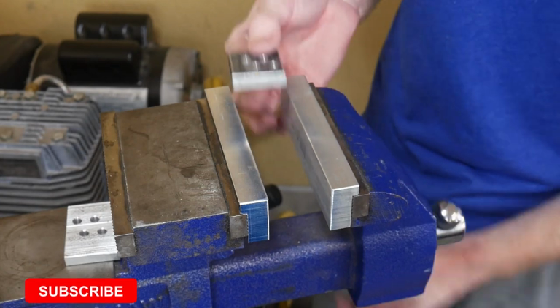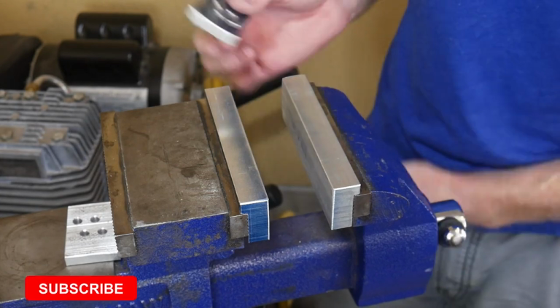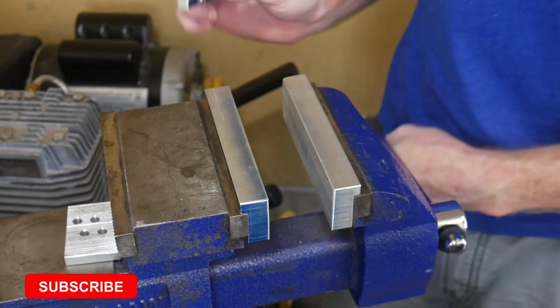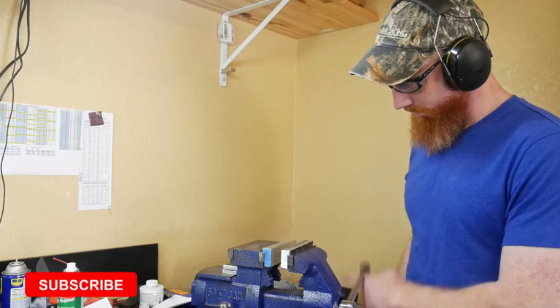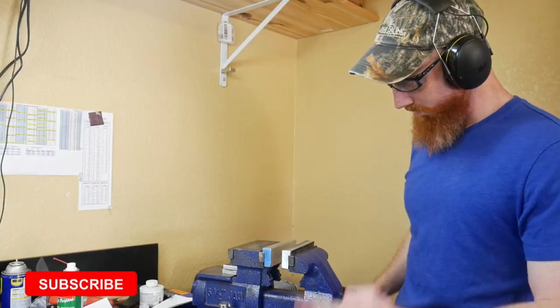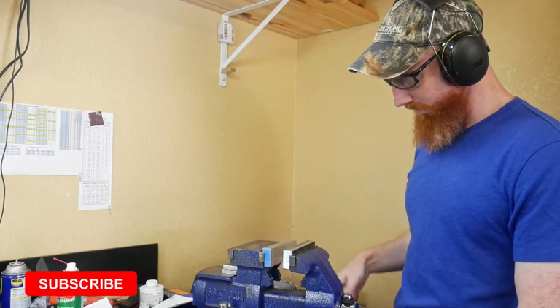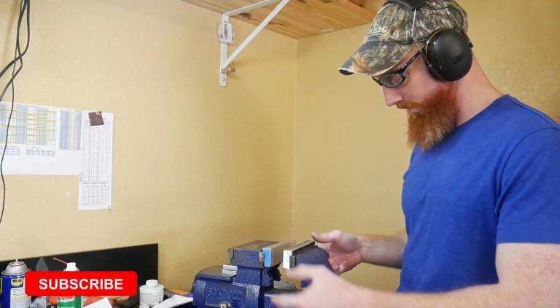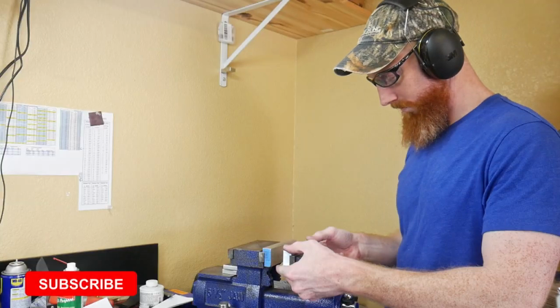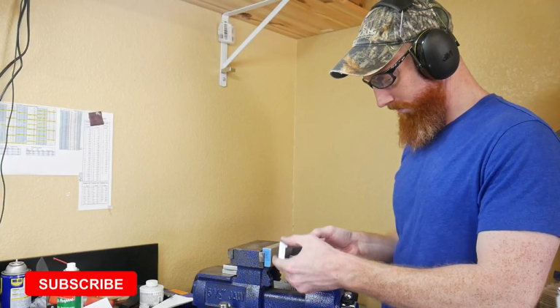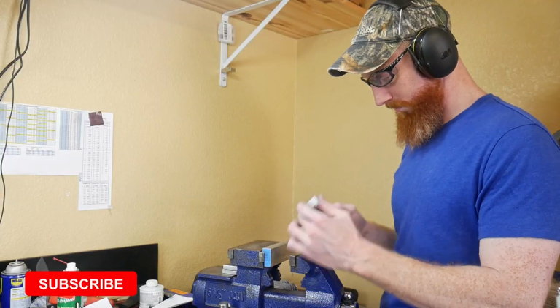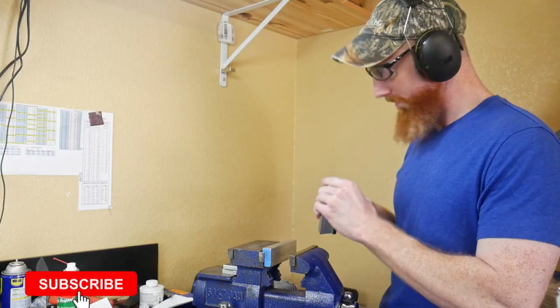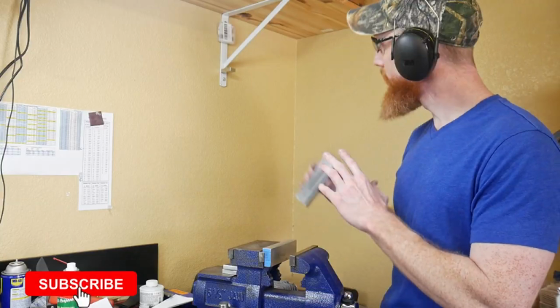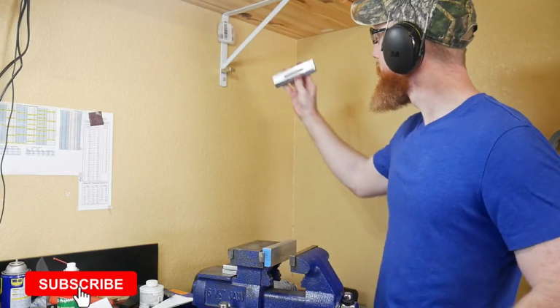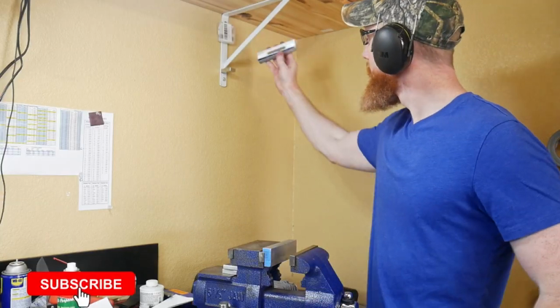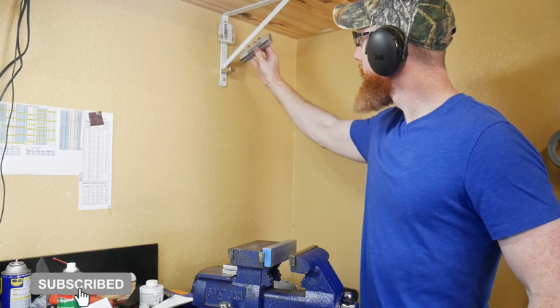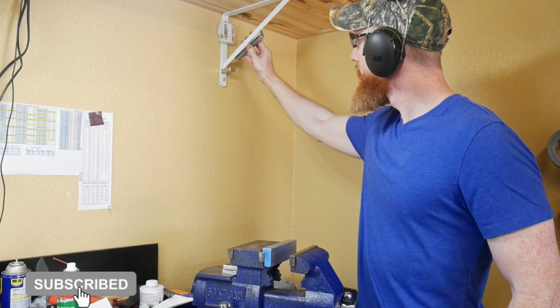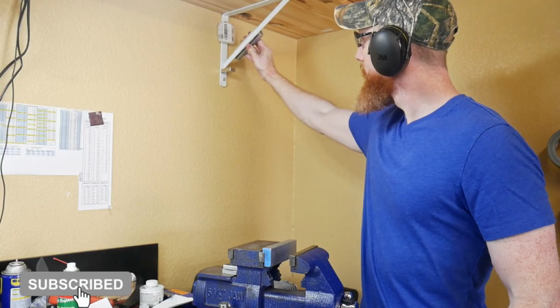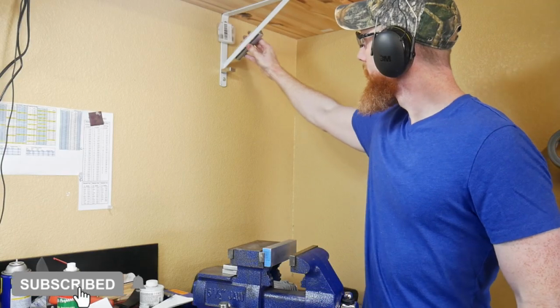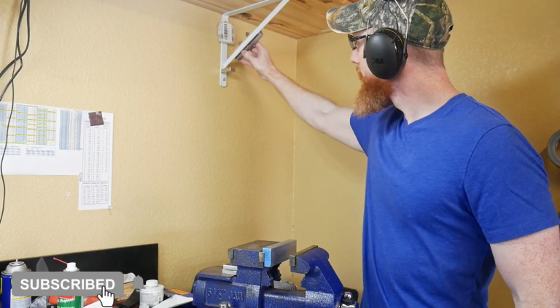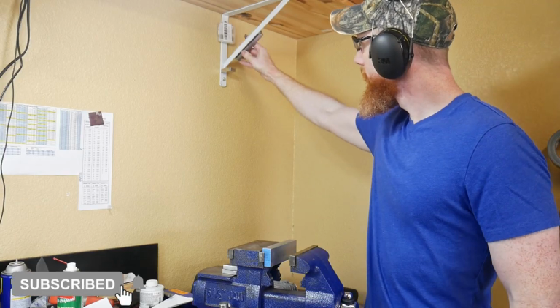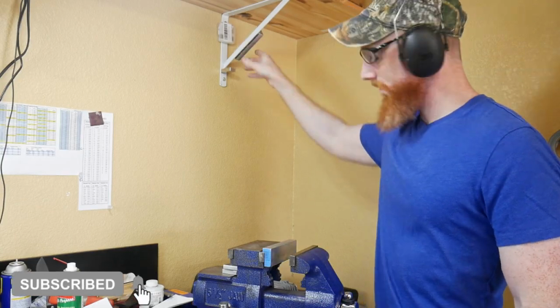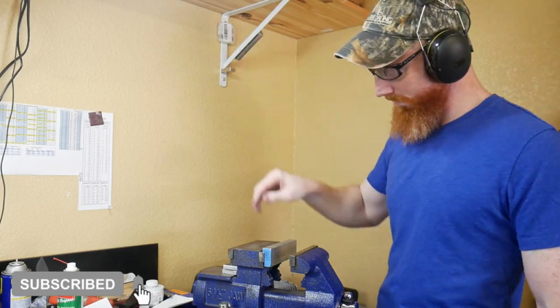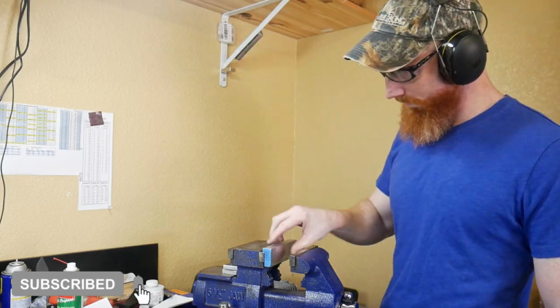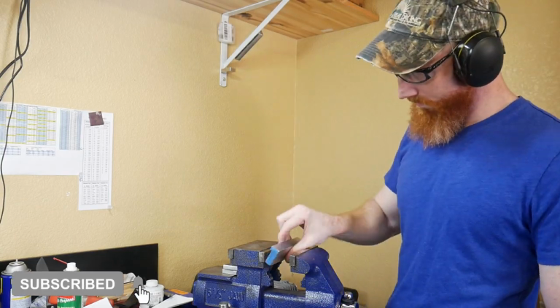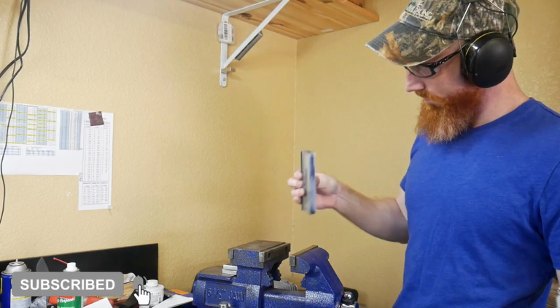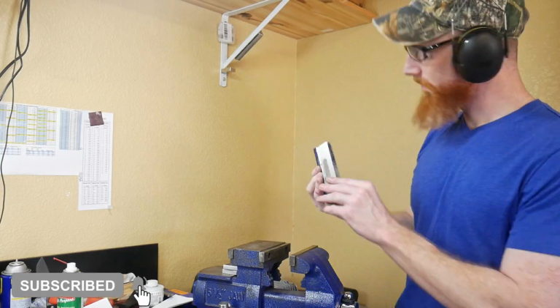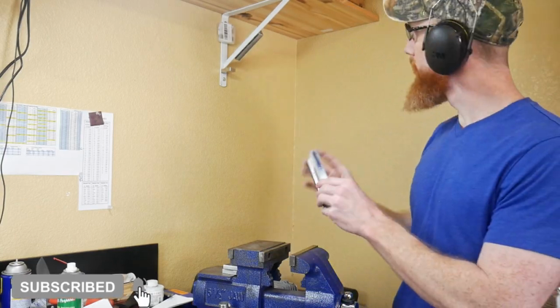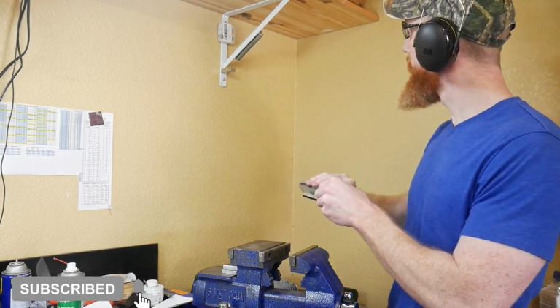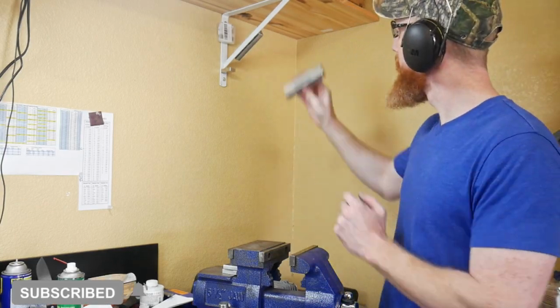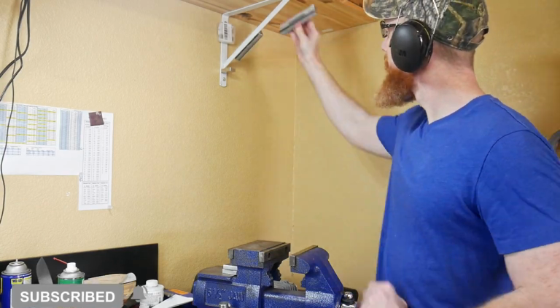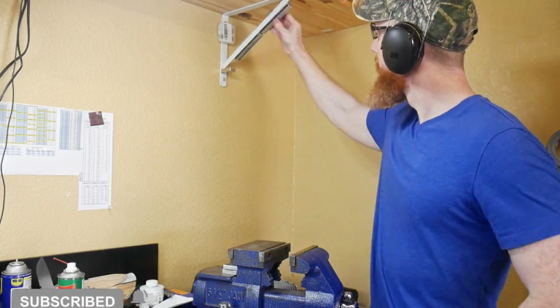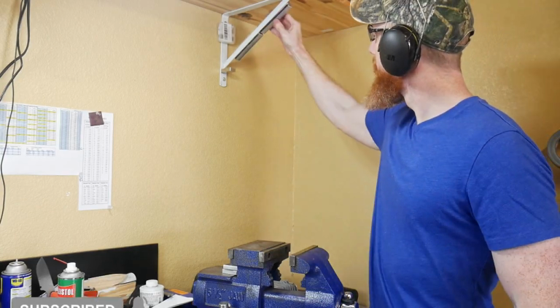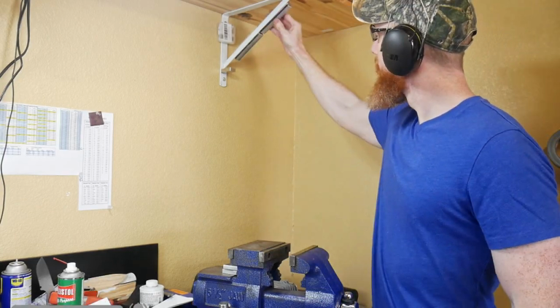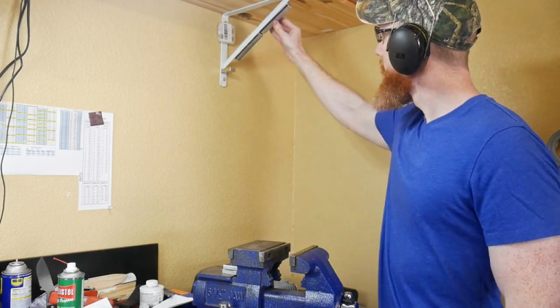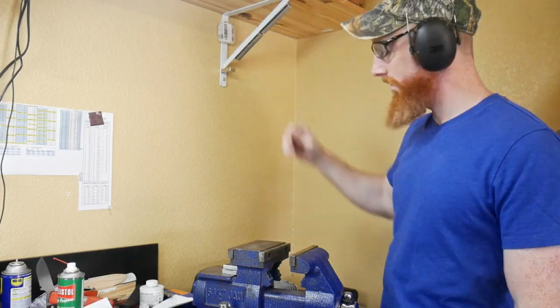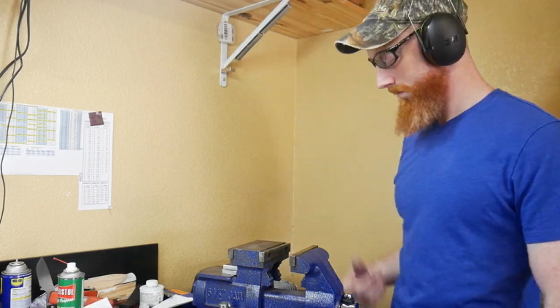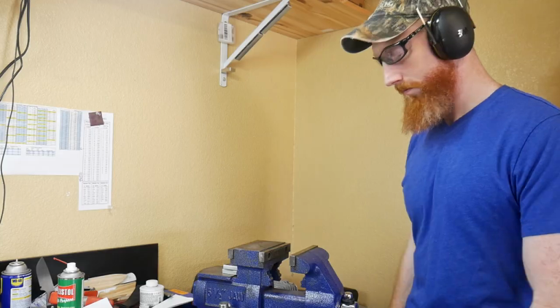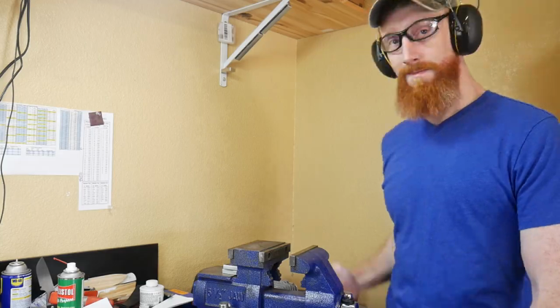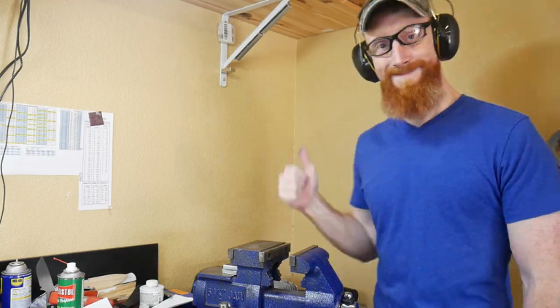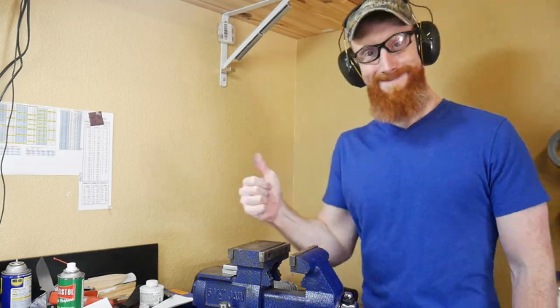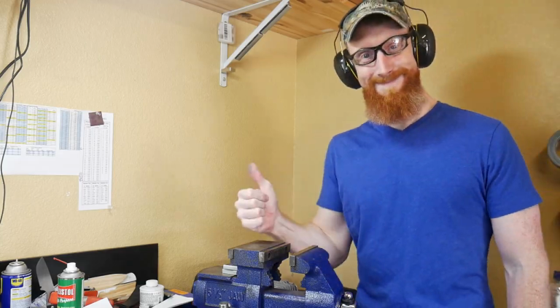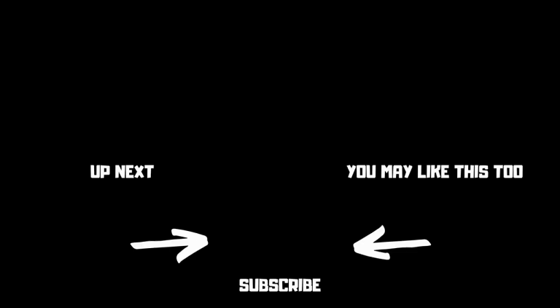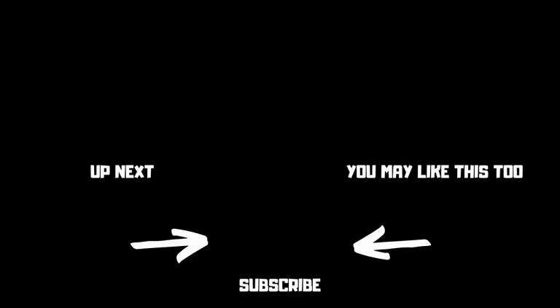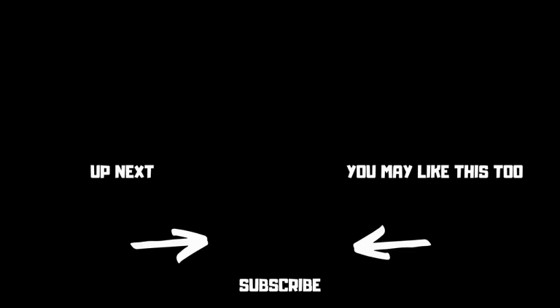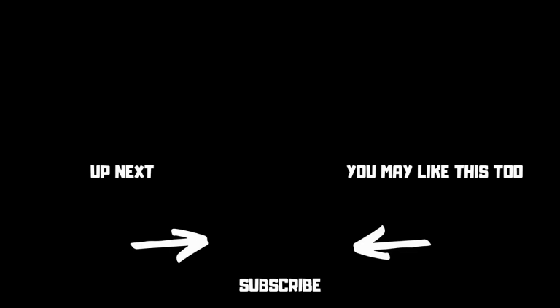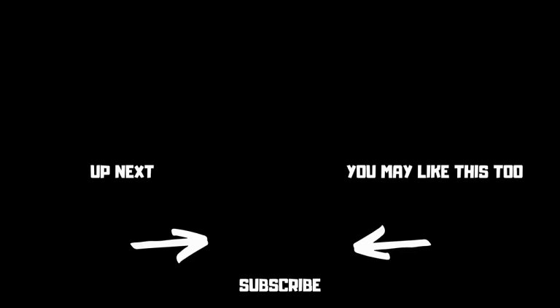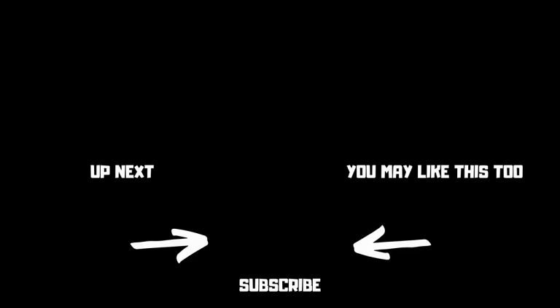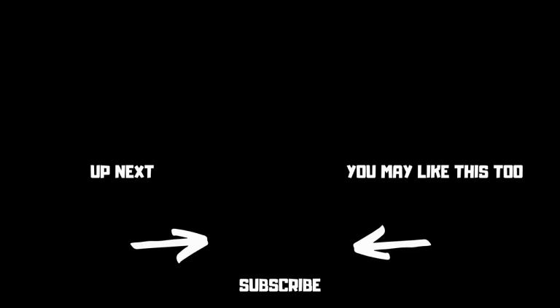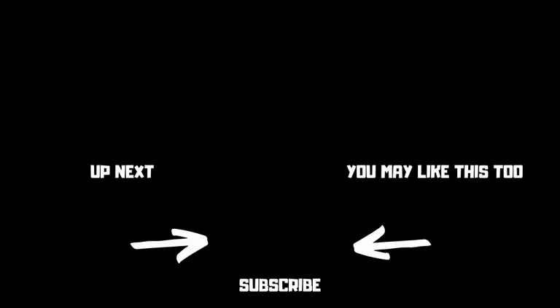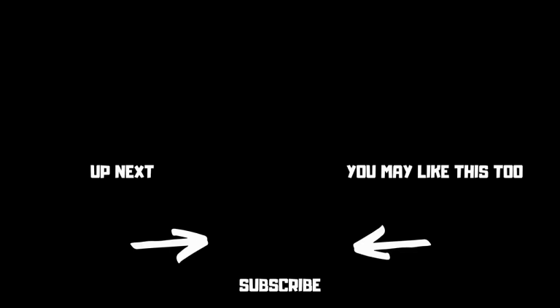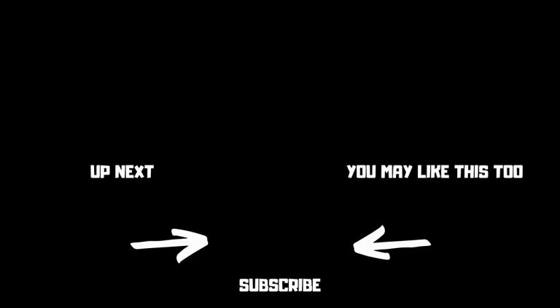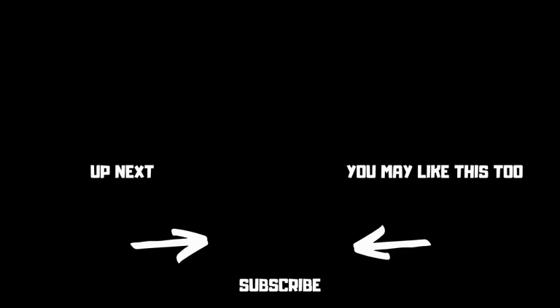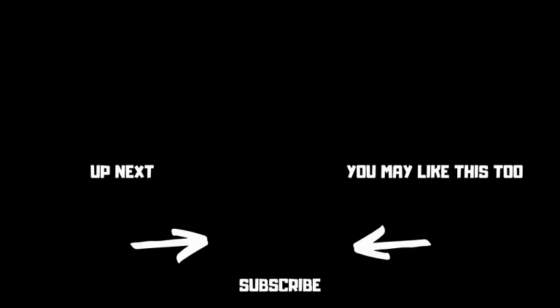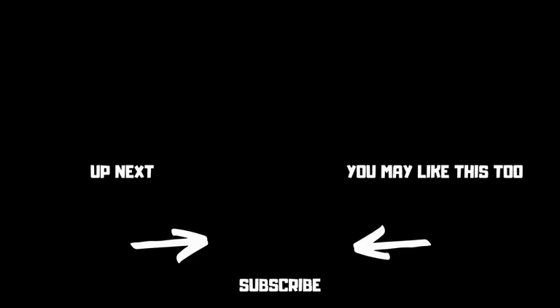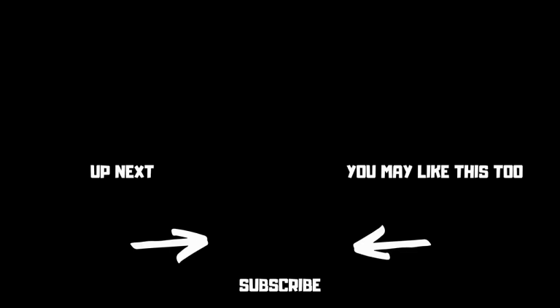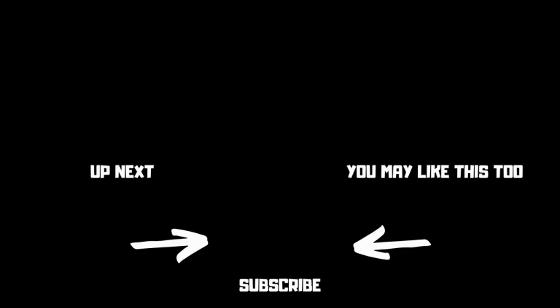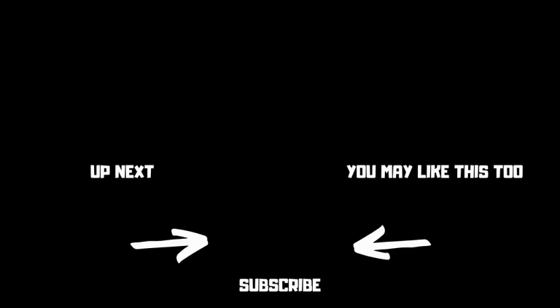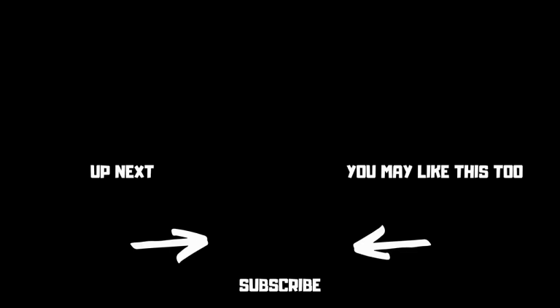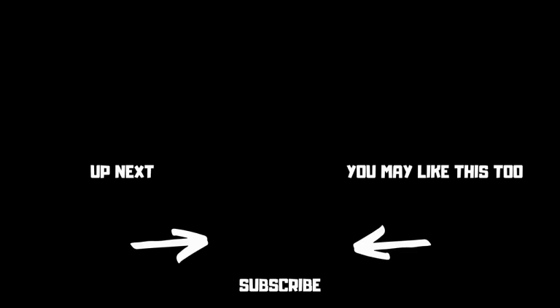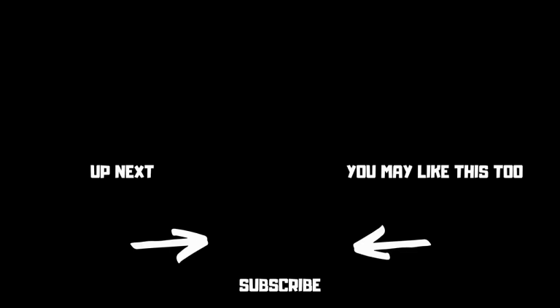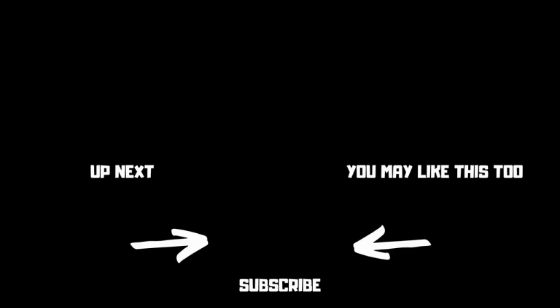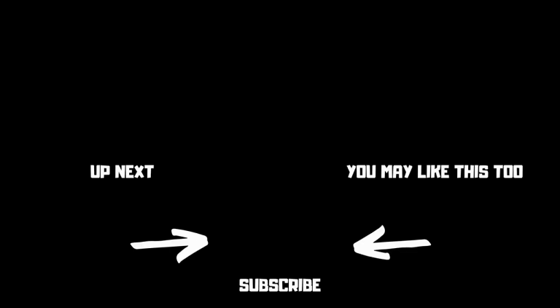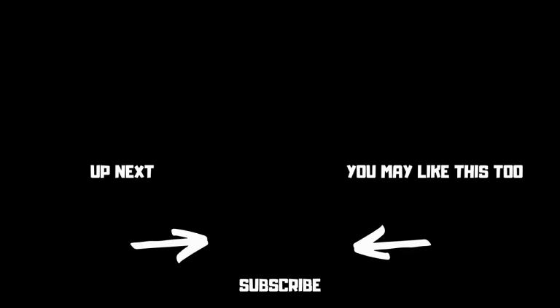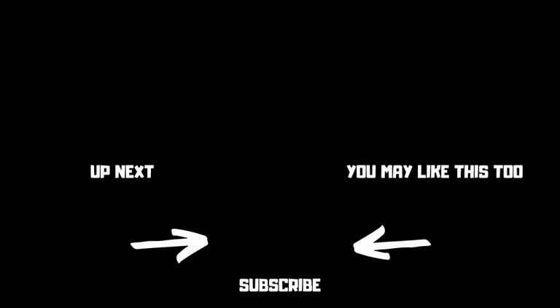This is how the soft jaws turned out — they have a very strong magnetic hold and they can be stored easily in the corner. I hope you guys liked this video; if you did, hit that like button down below and consider subscribing to the channel. Until next time, I'll catch y'all on the flip side.